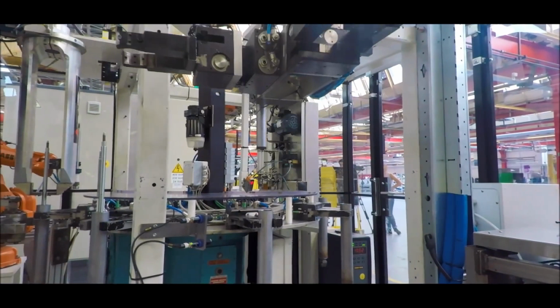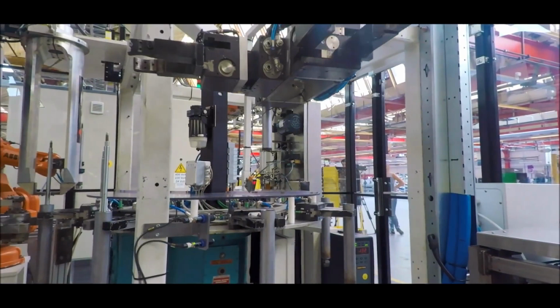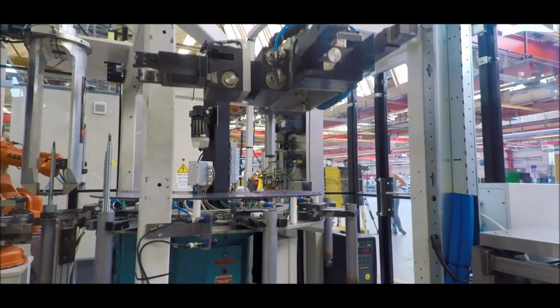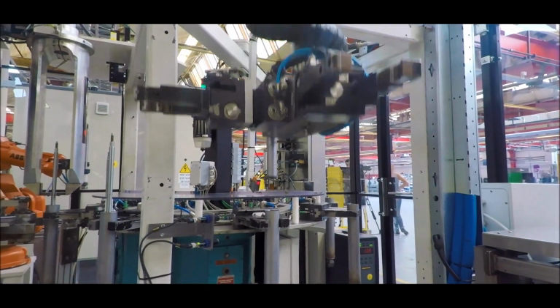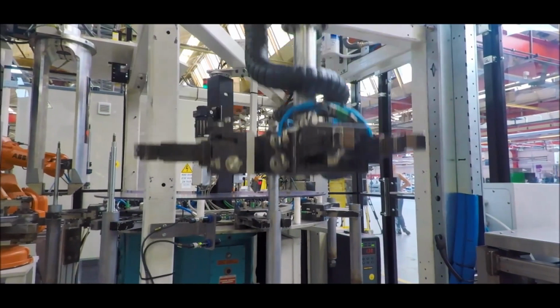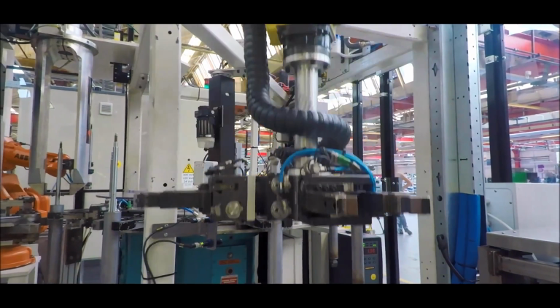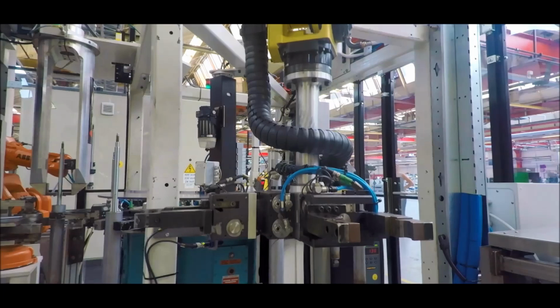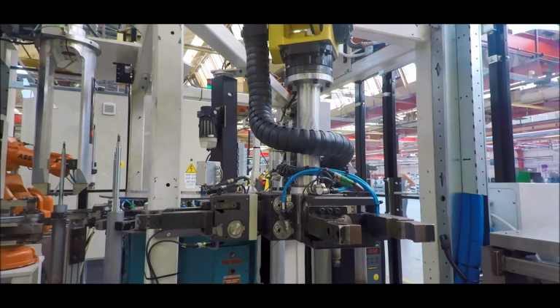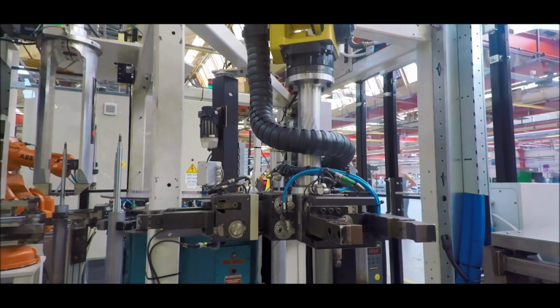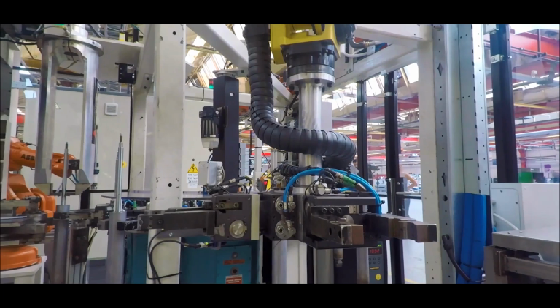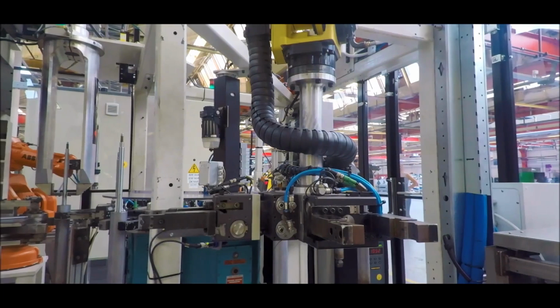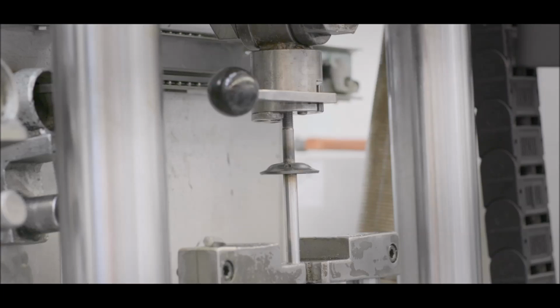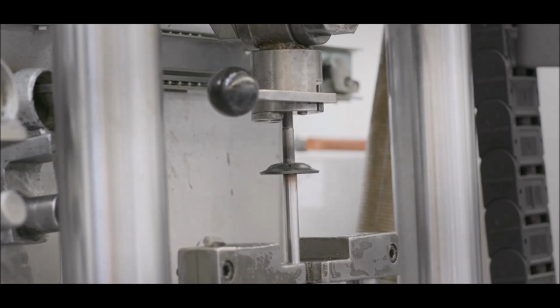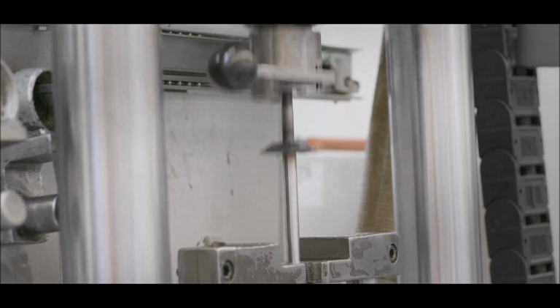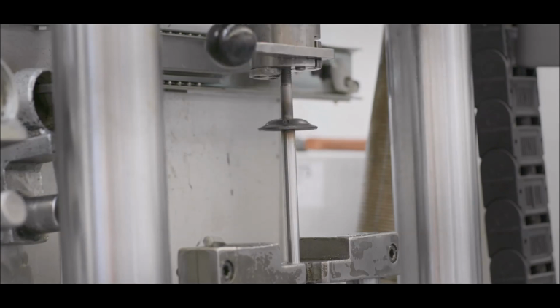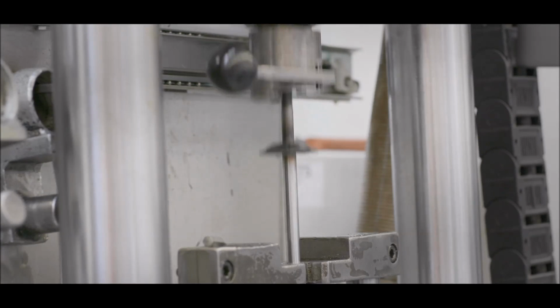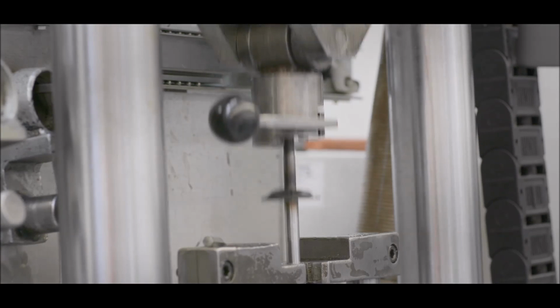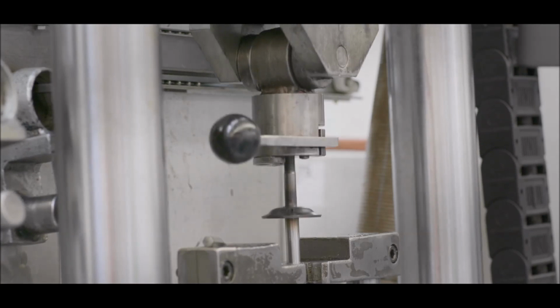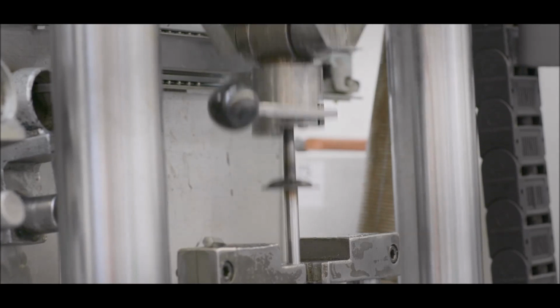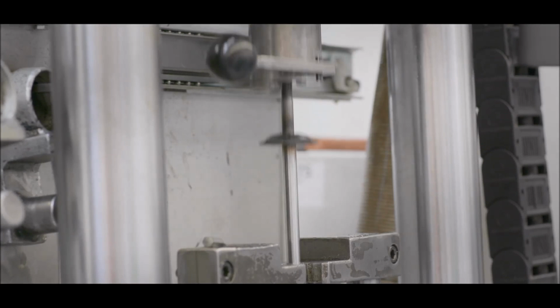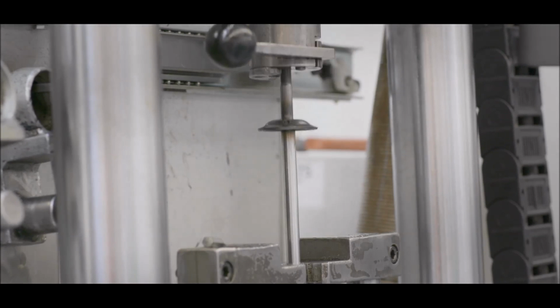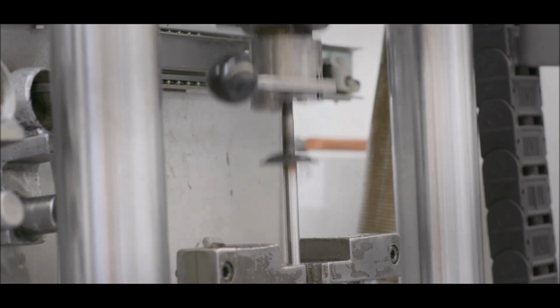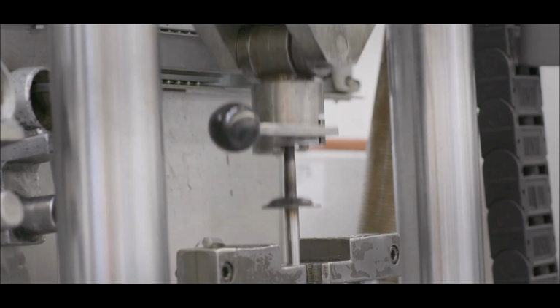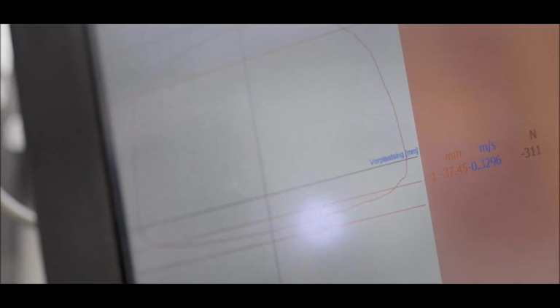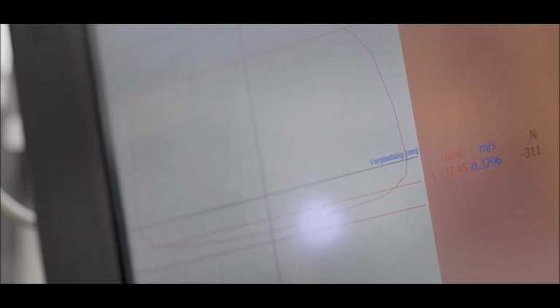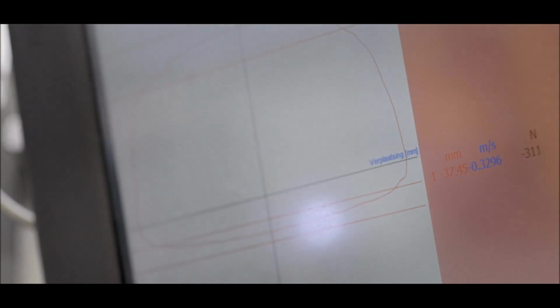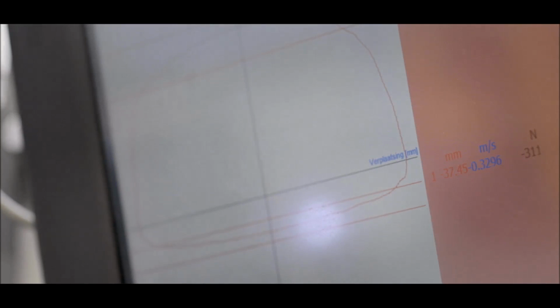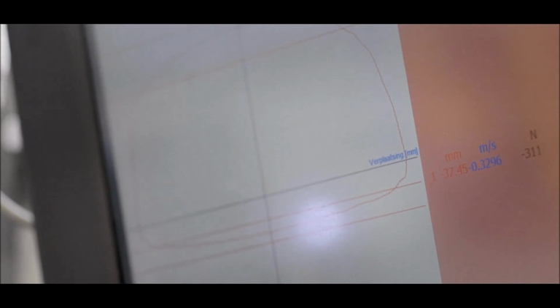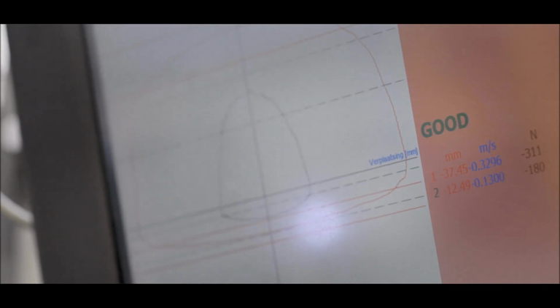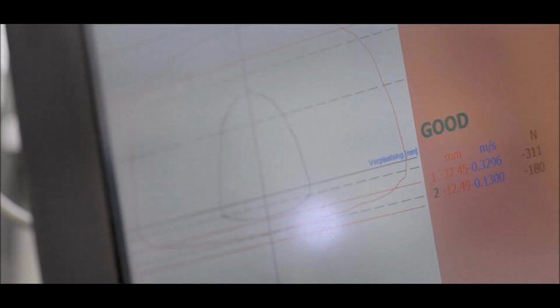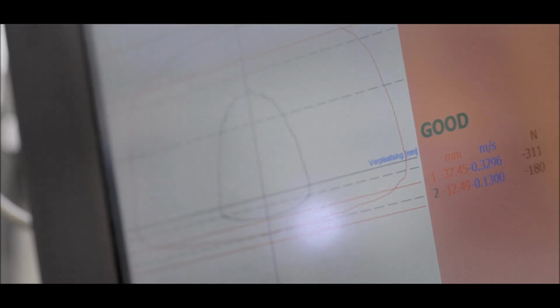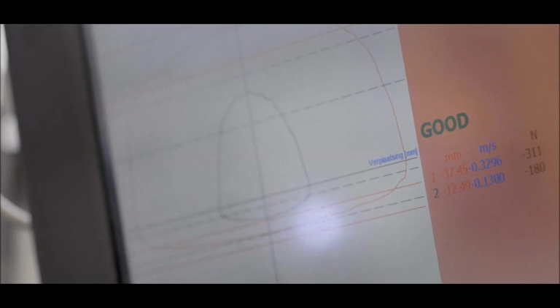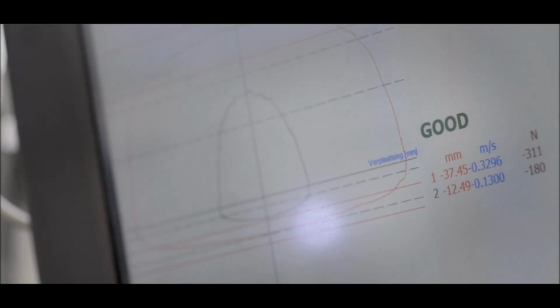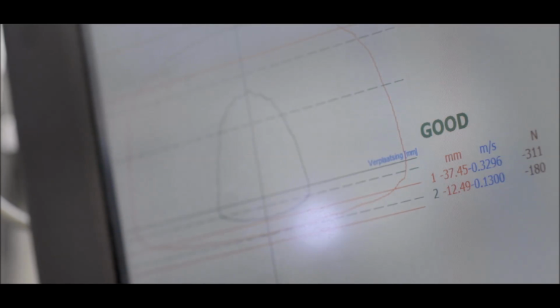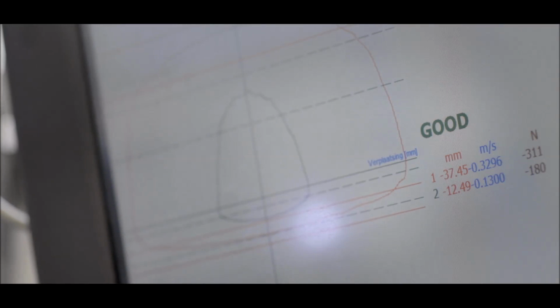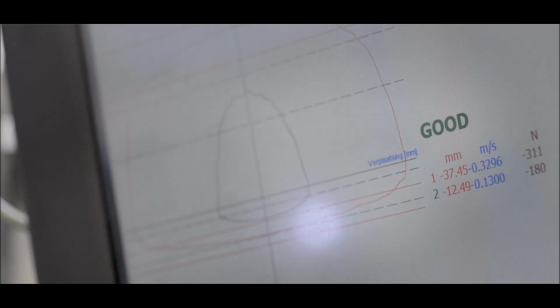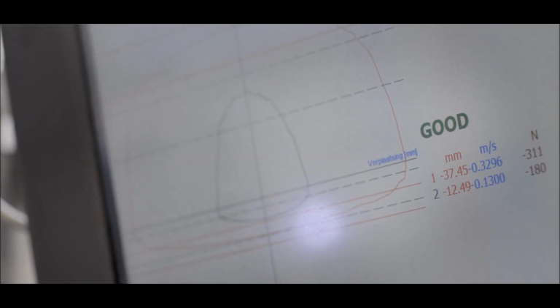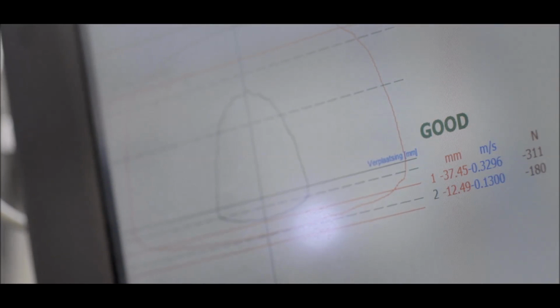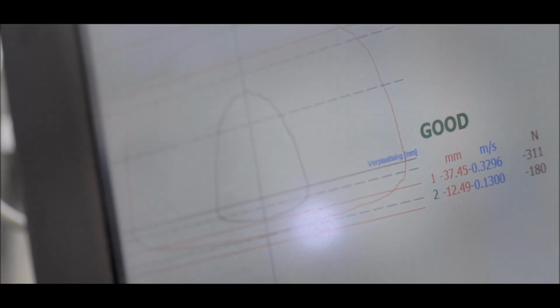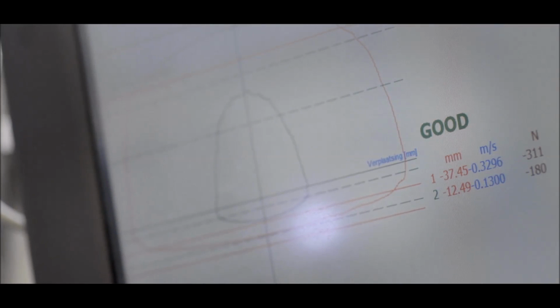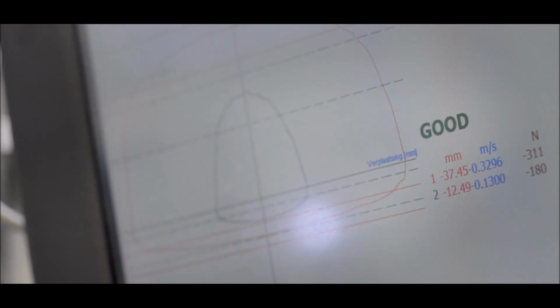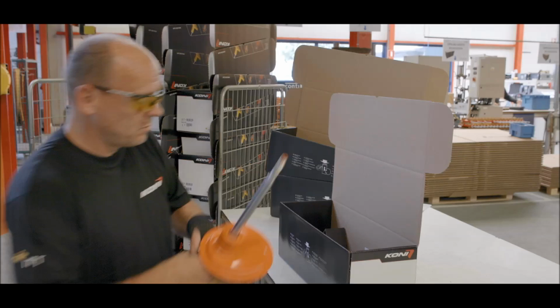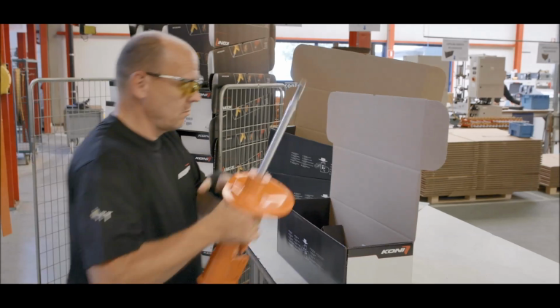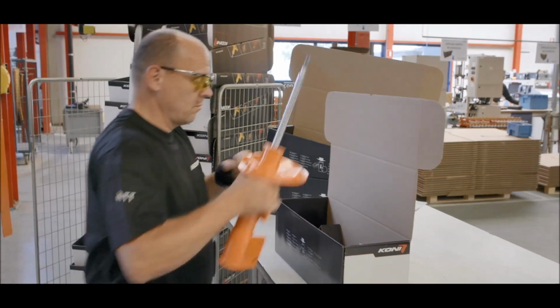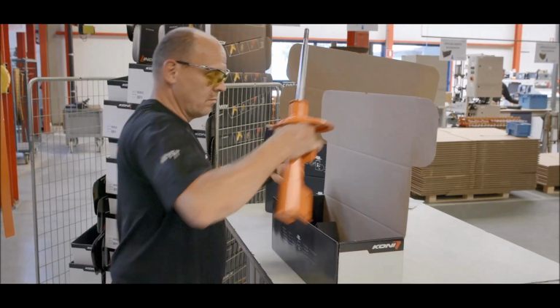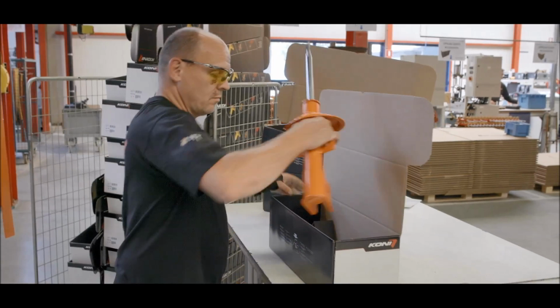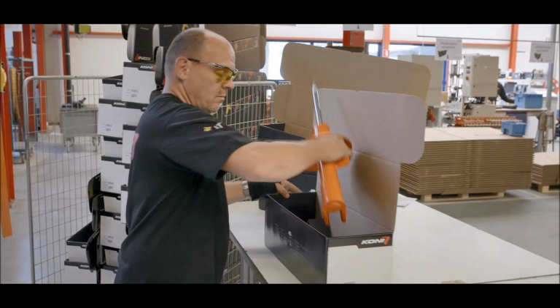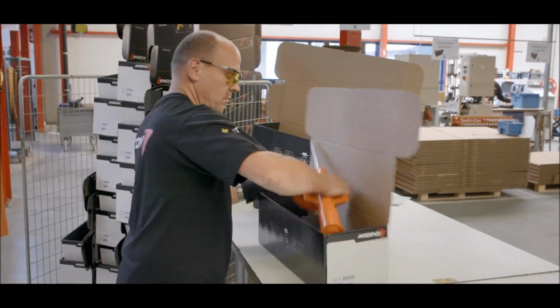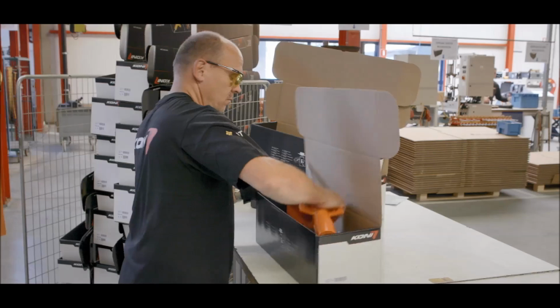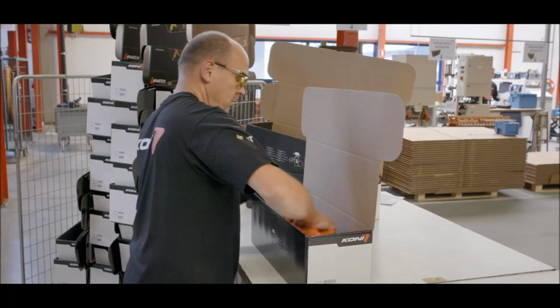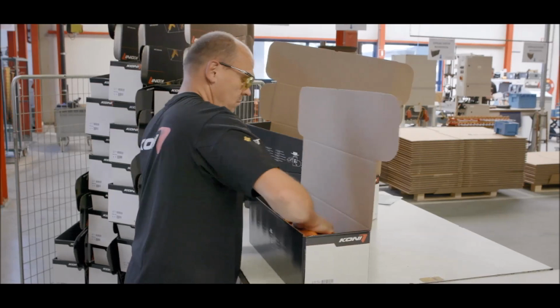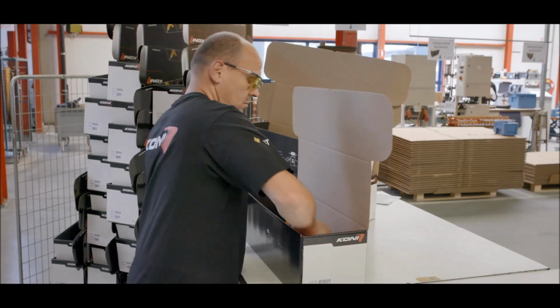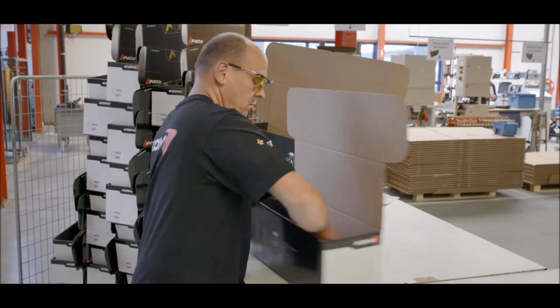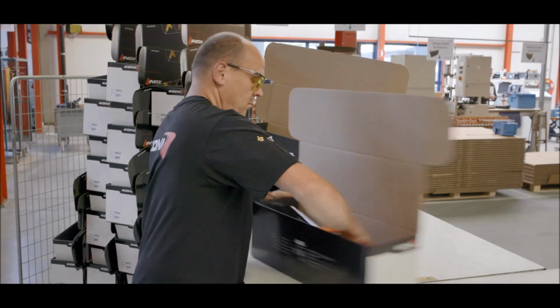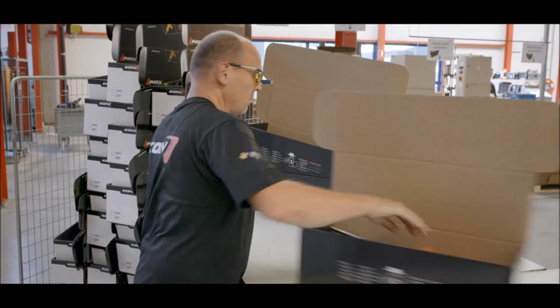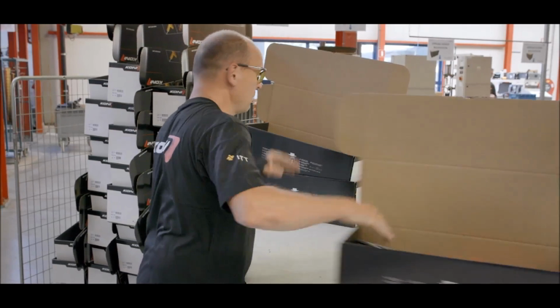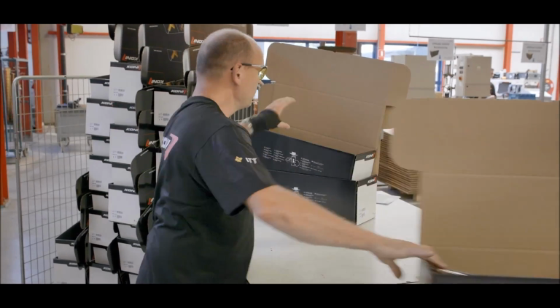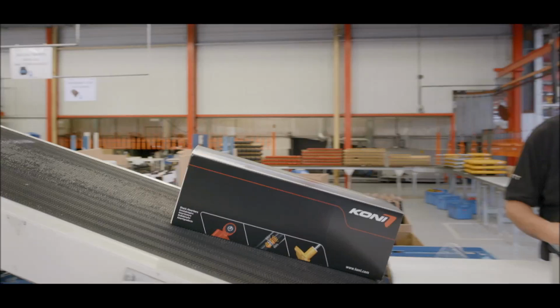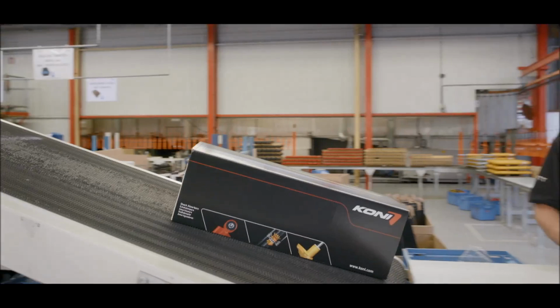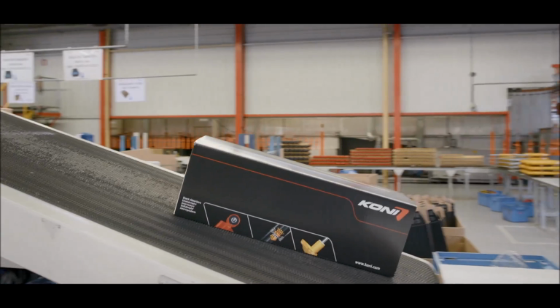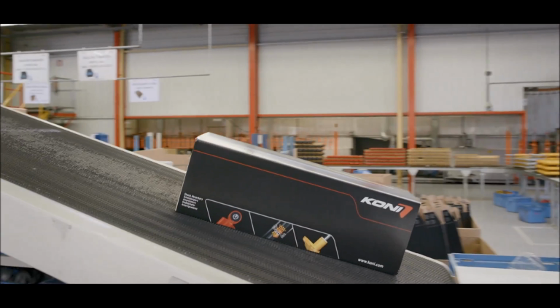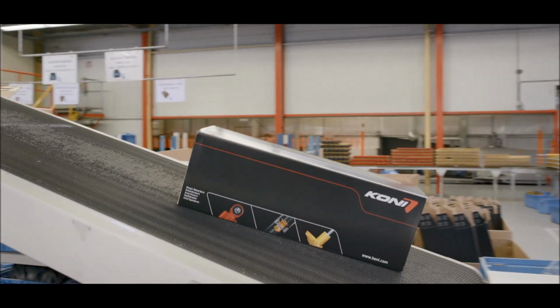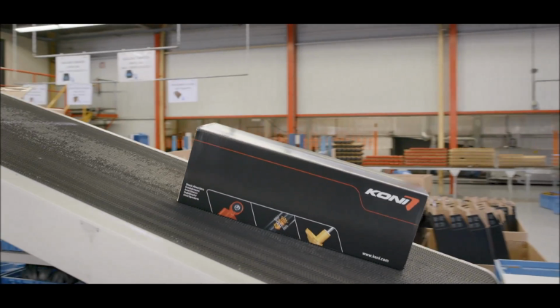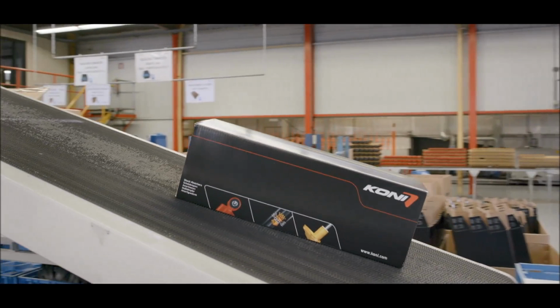After assembly, every shock absorber is tested. This assures the highest quality and performance that a Kony shock absorber offers.